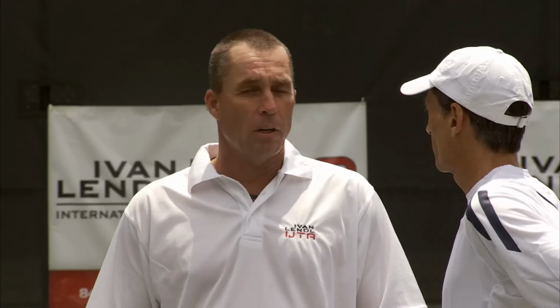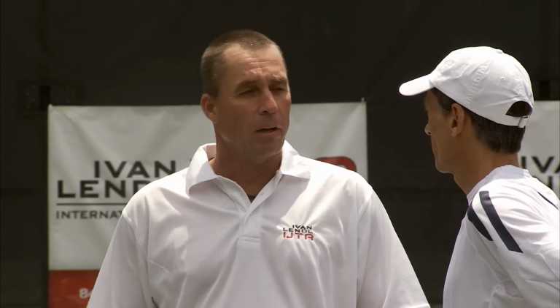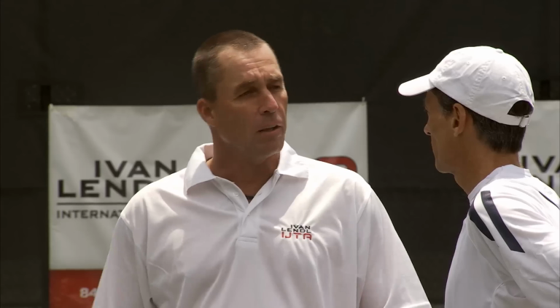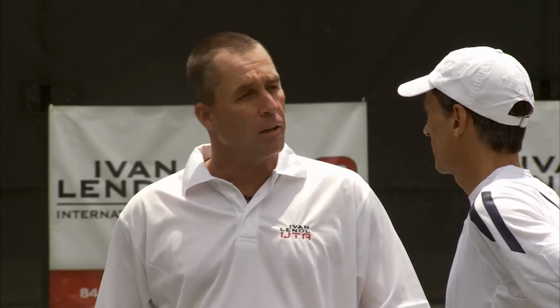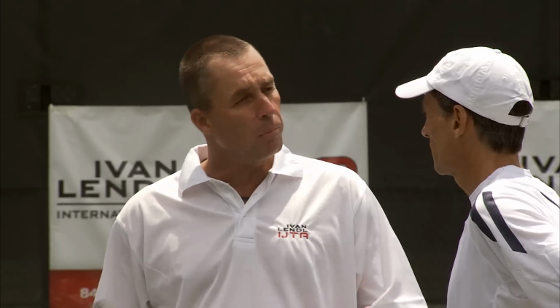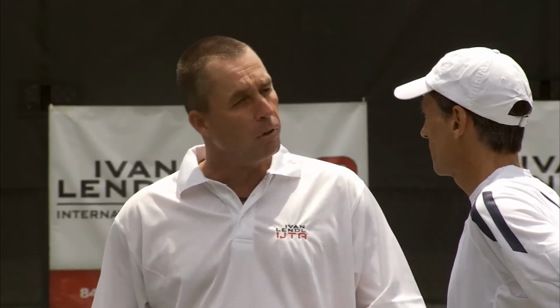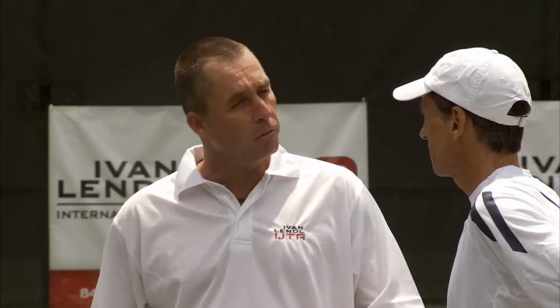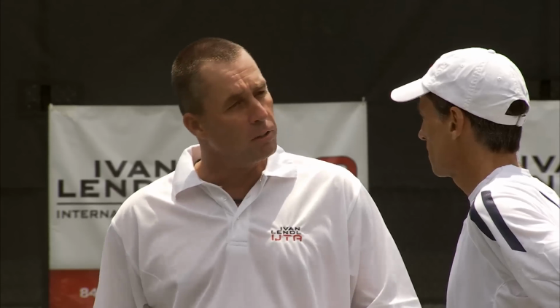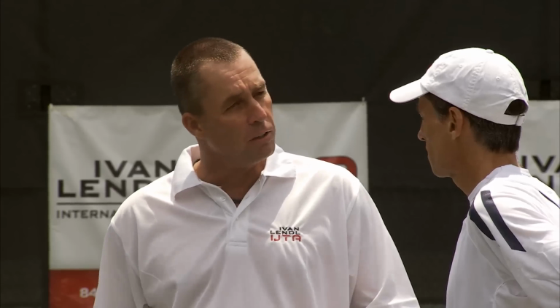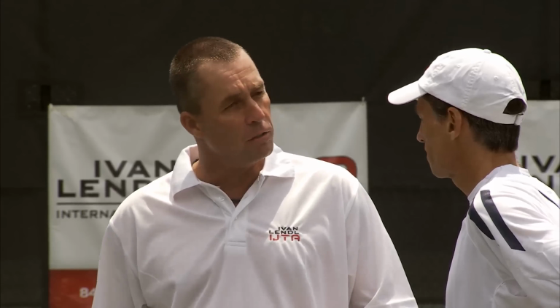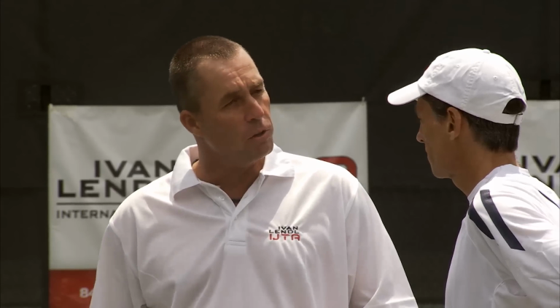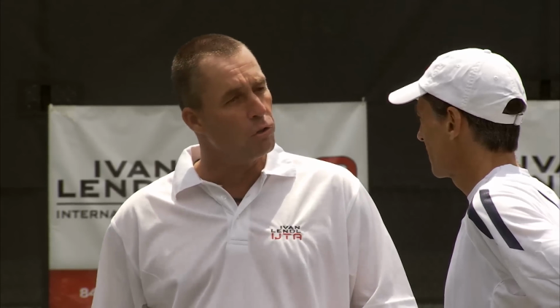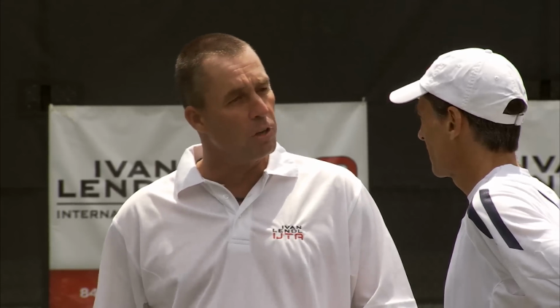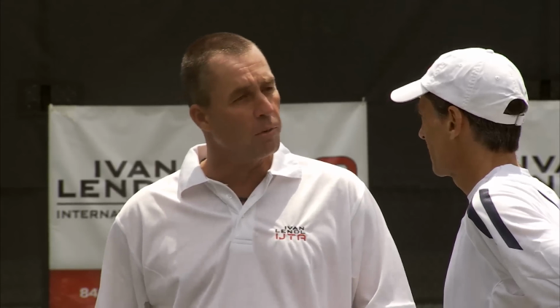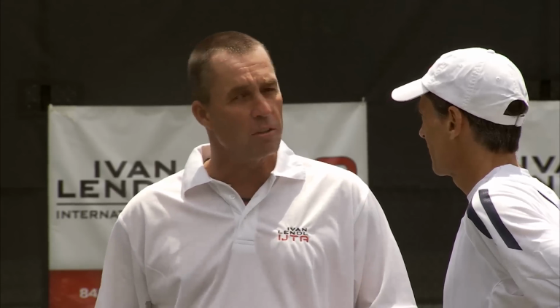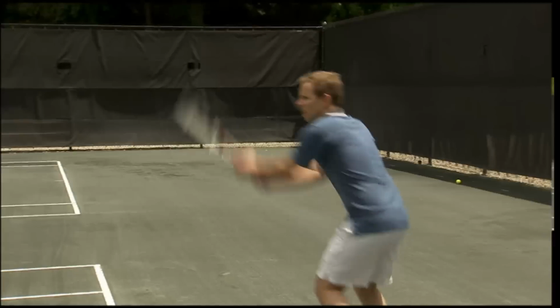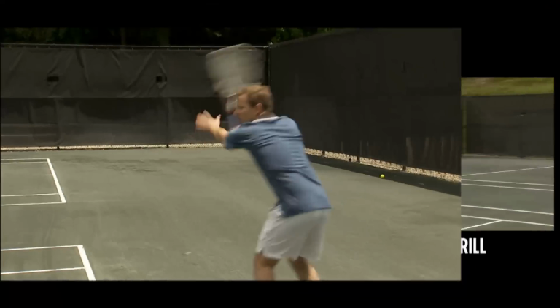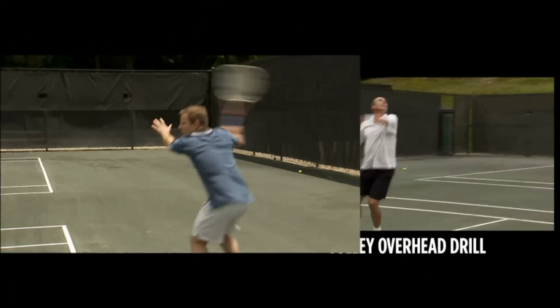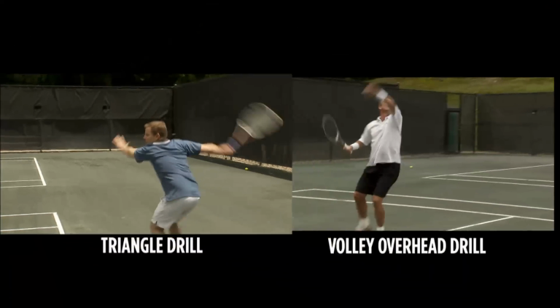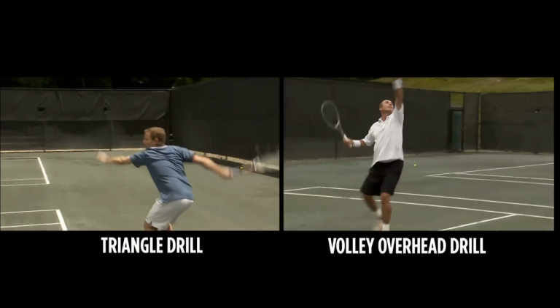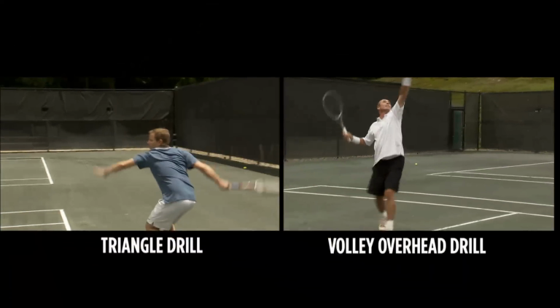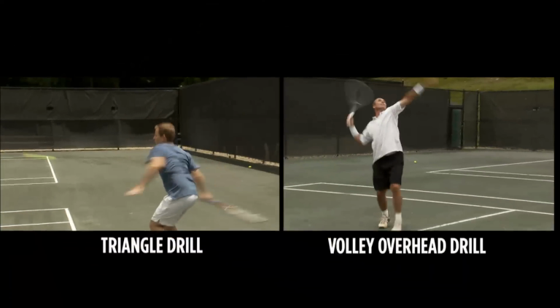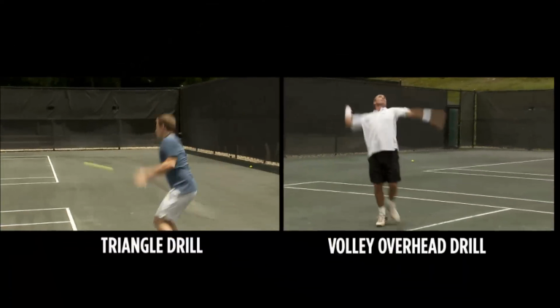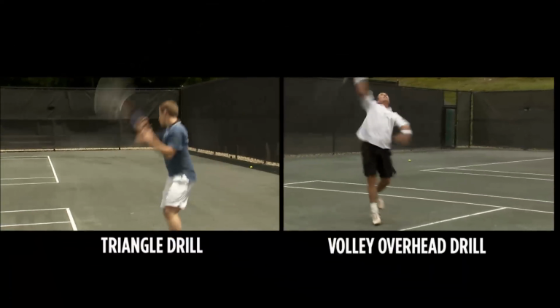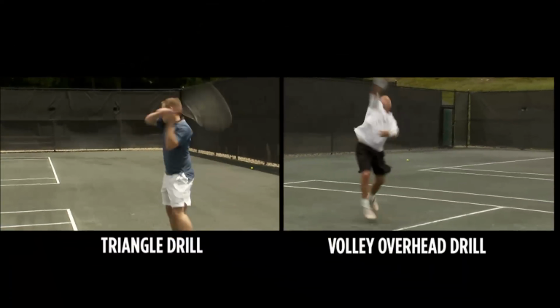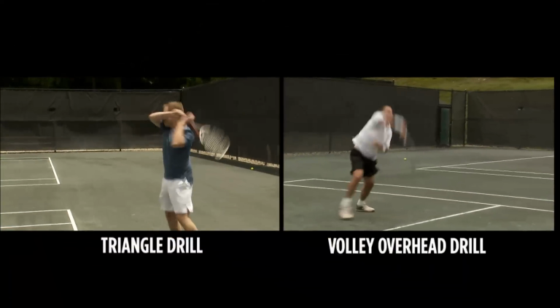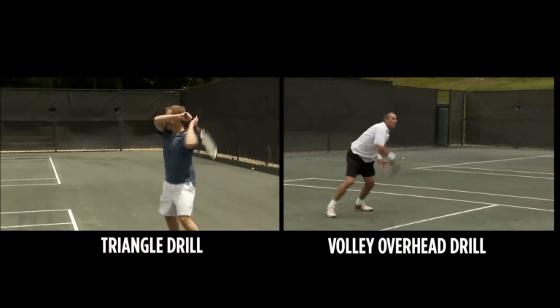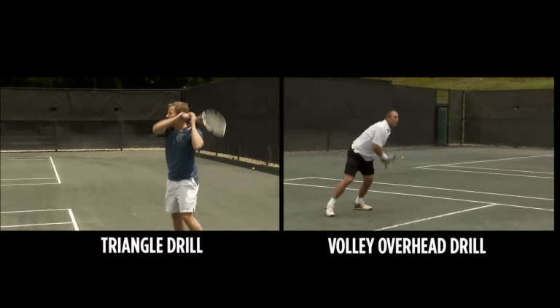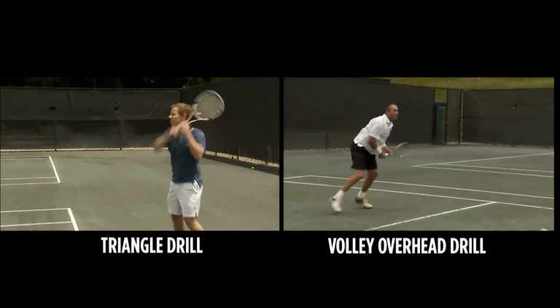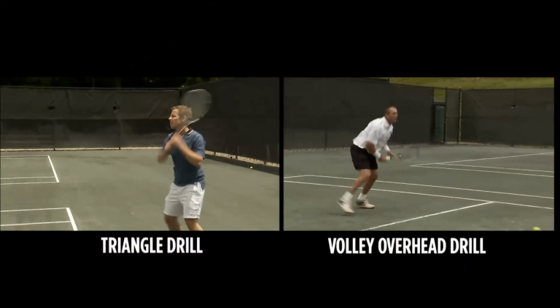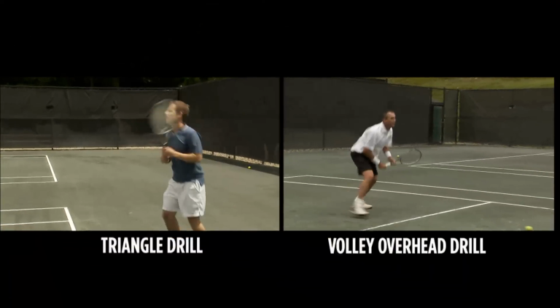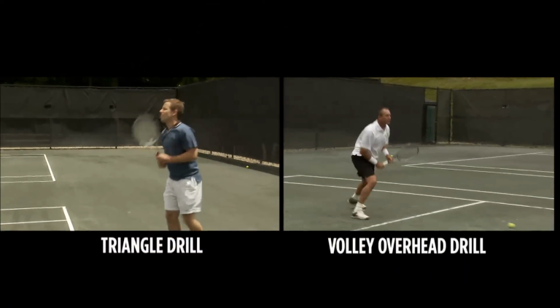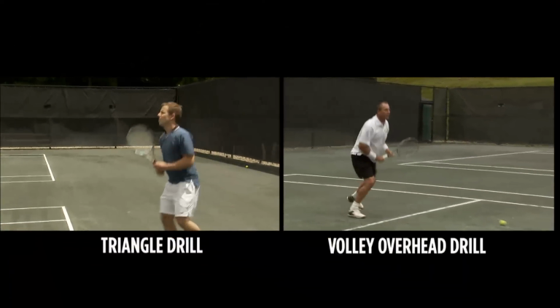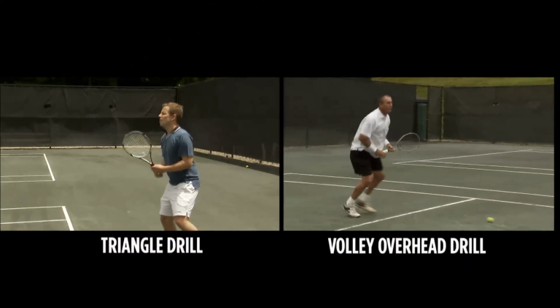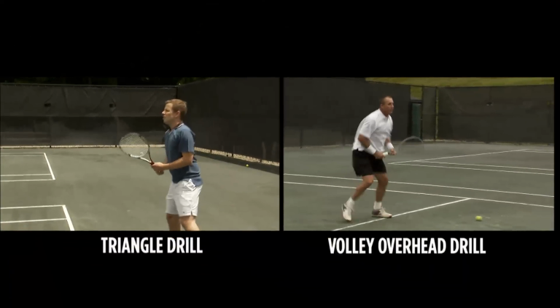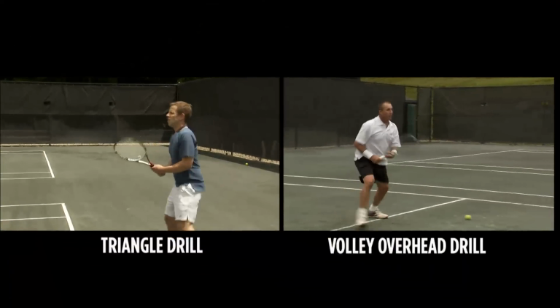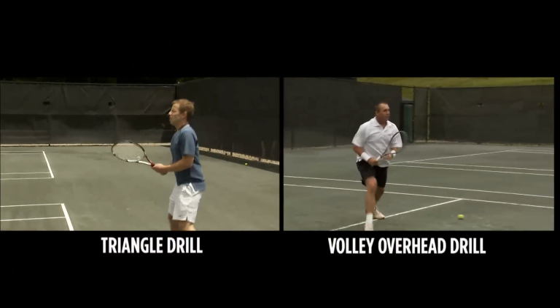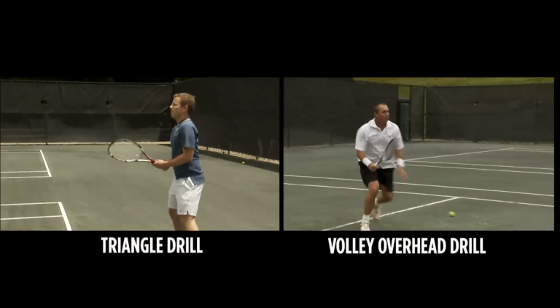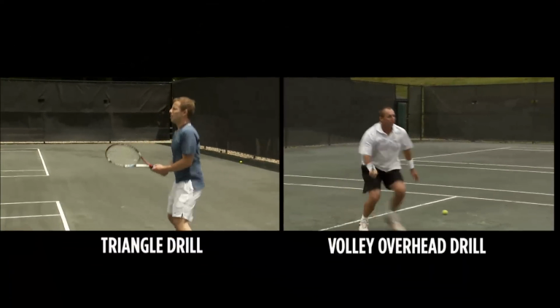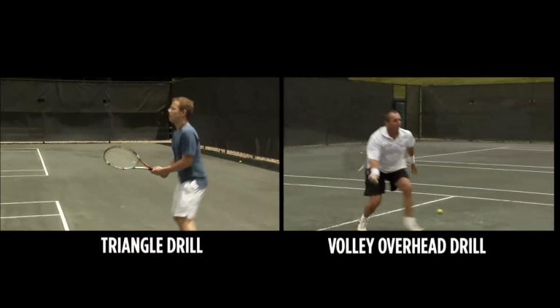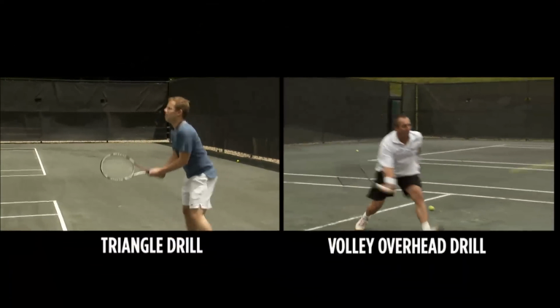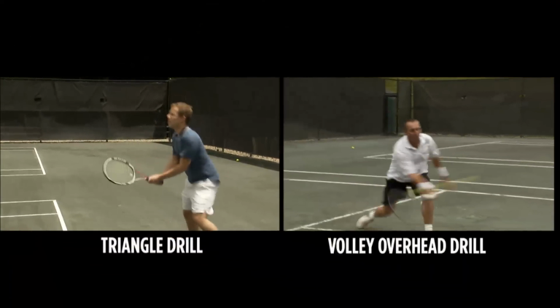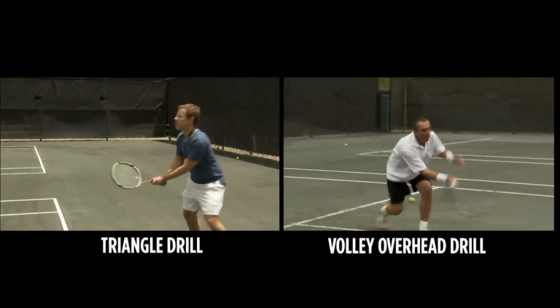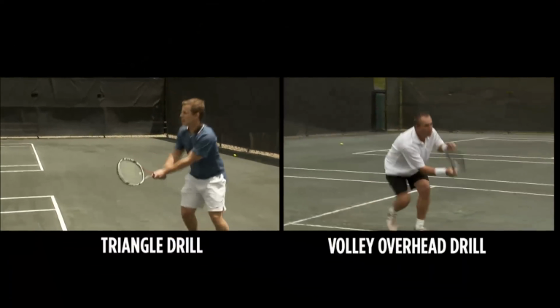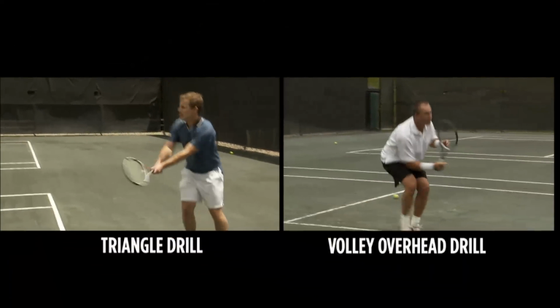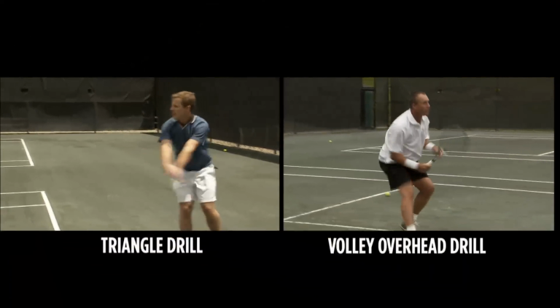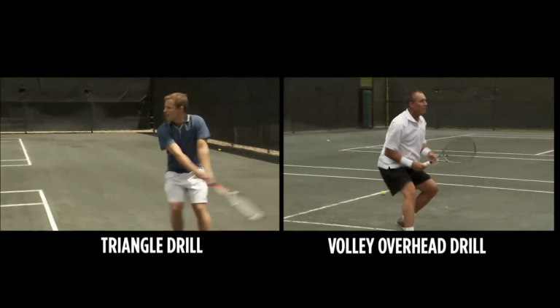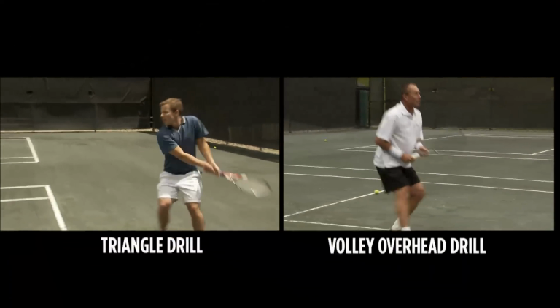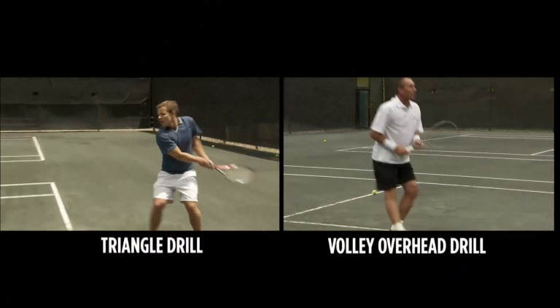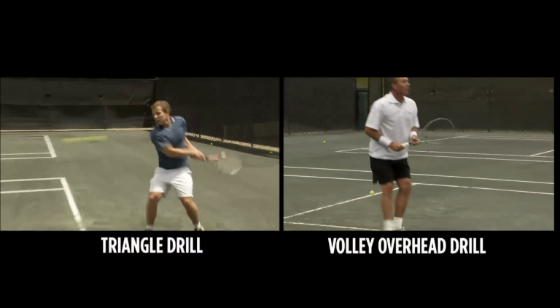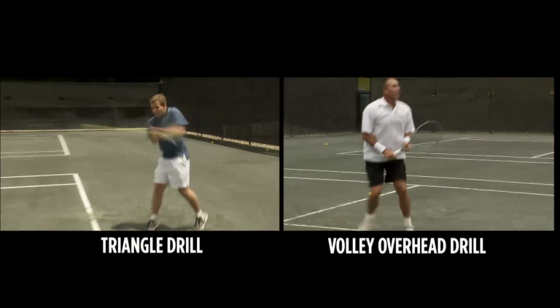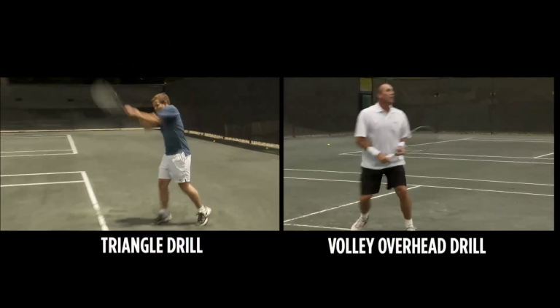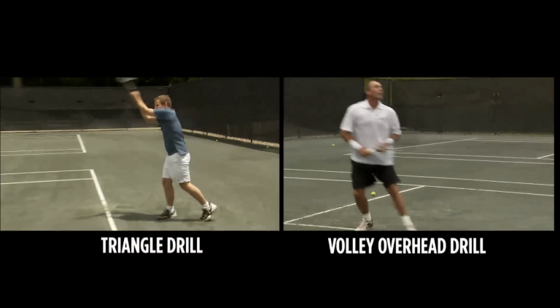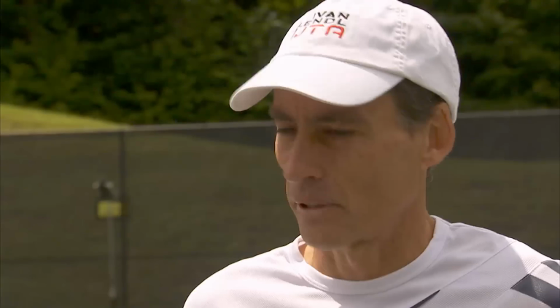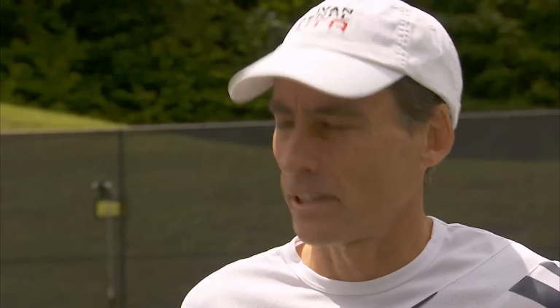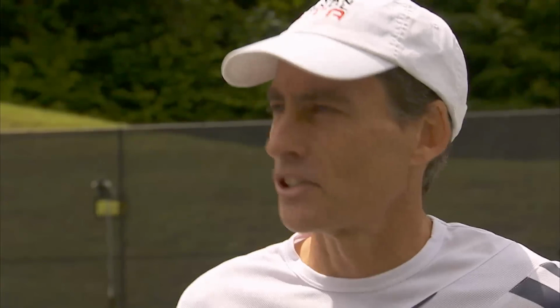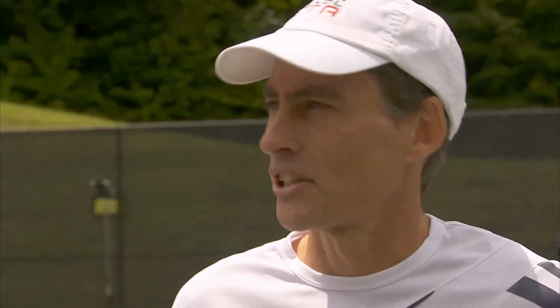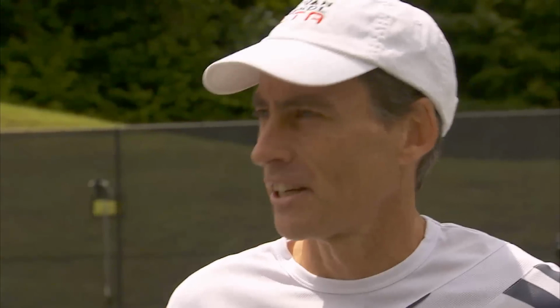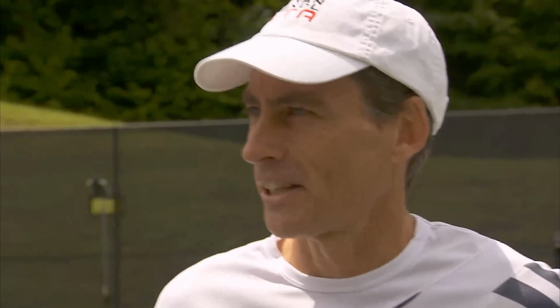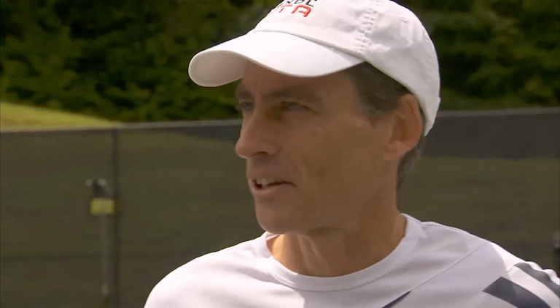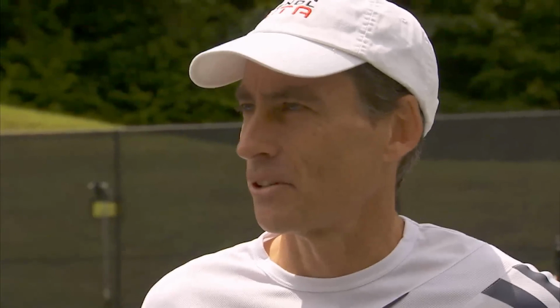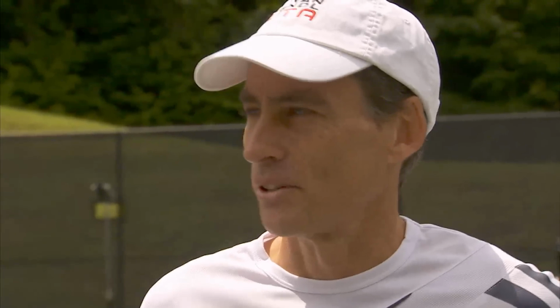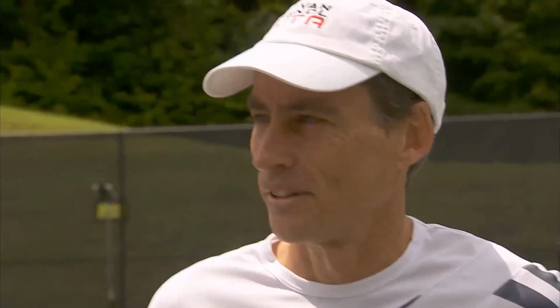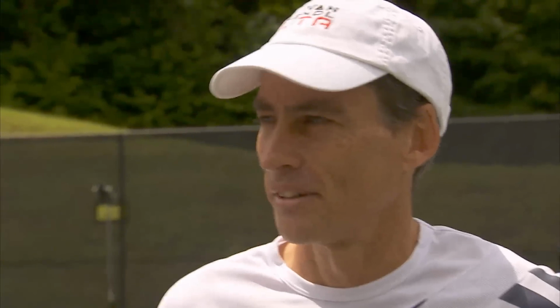Well, I think a couple of the drills we should demonstrate. One of them is the triangle and the other one is the volley overhead drill. Okay, let's see how that goes.